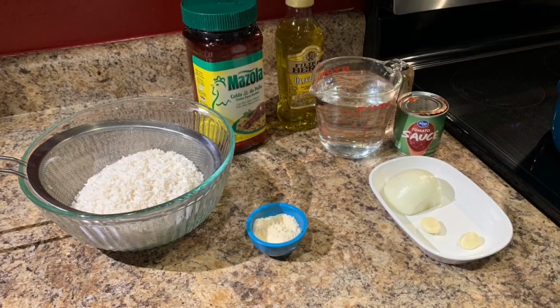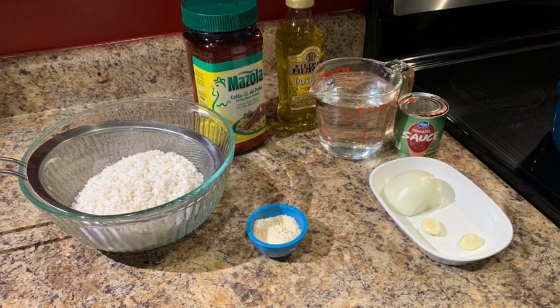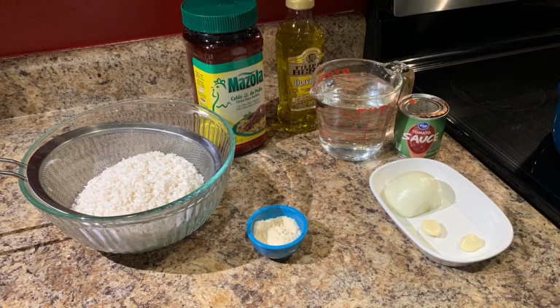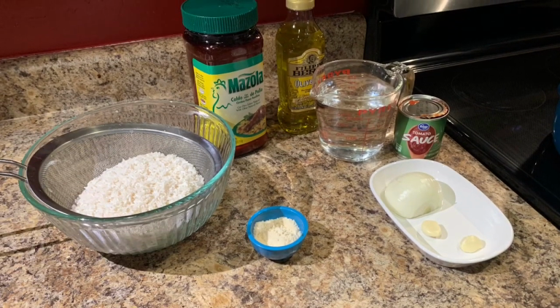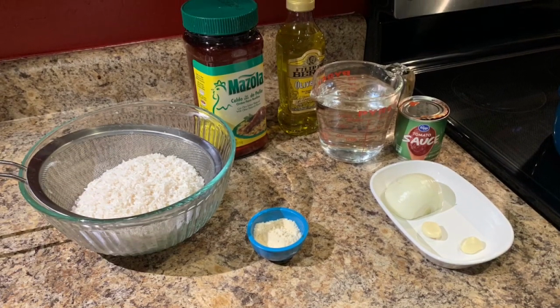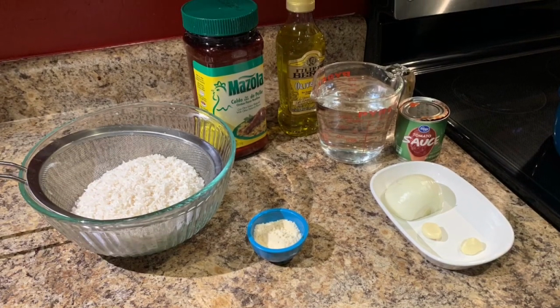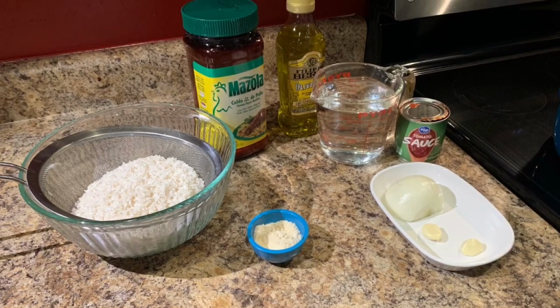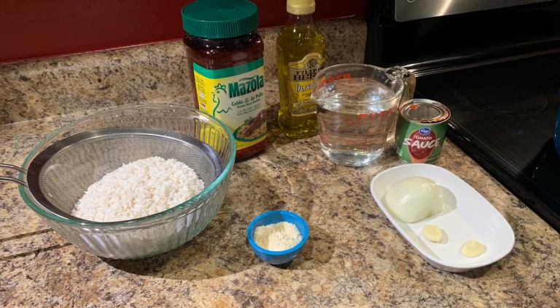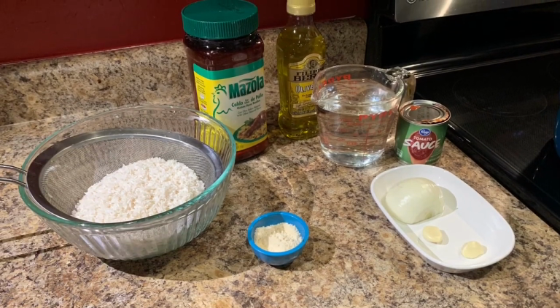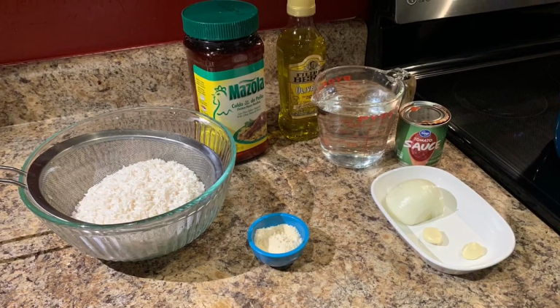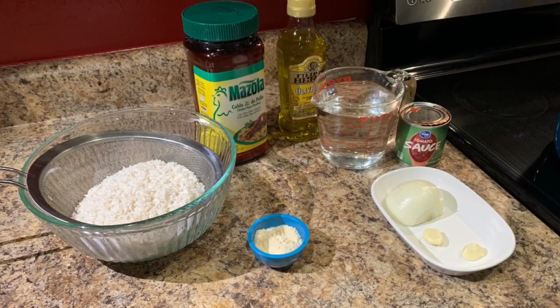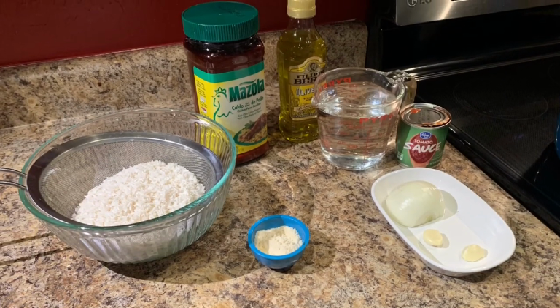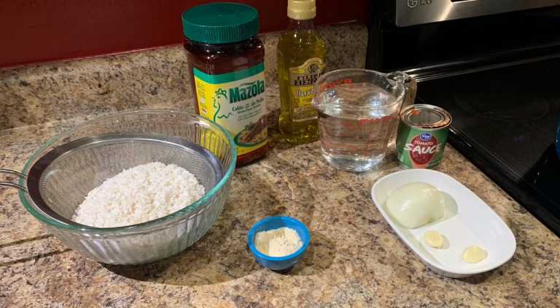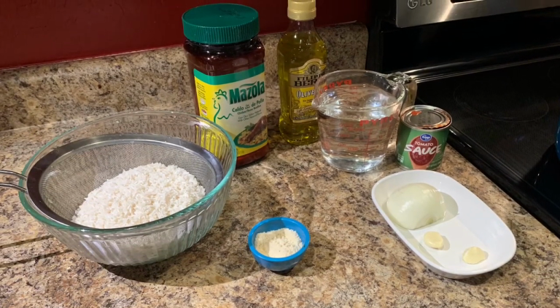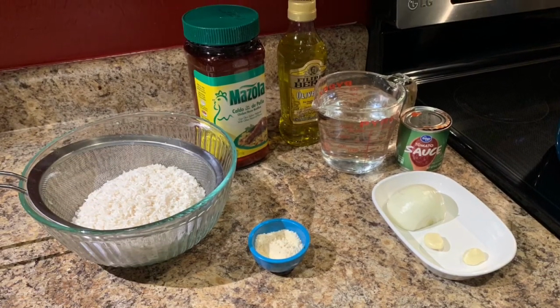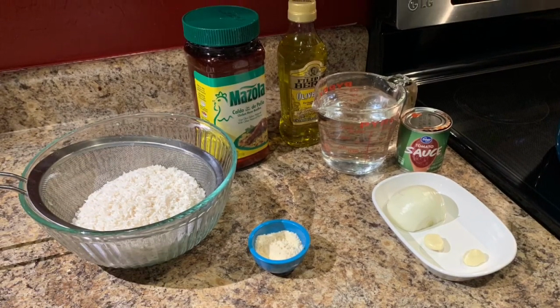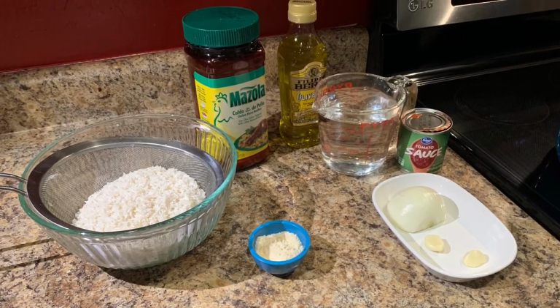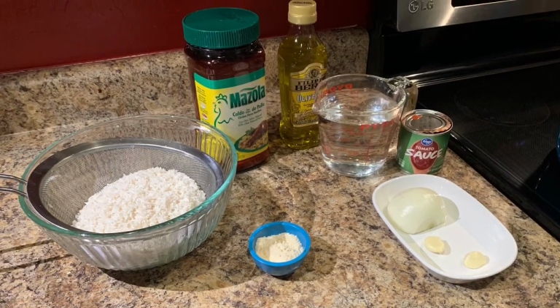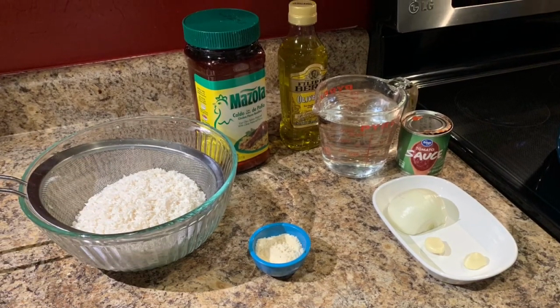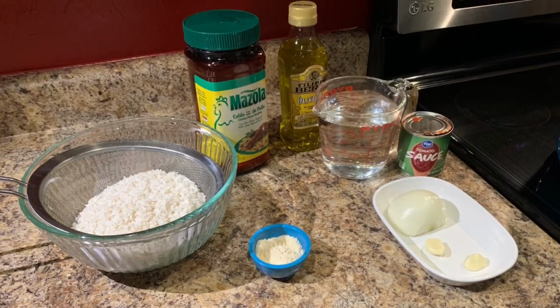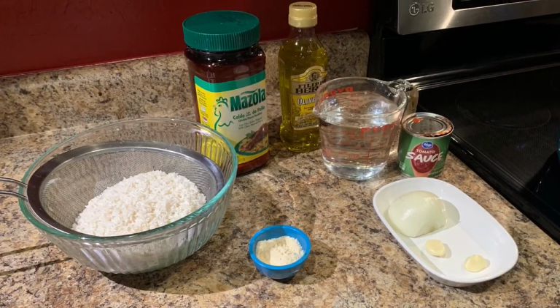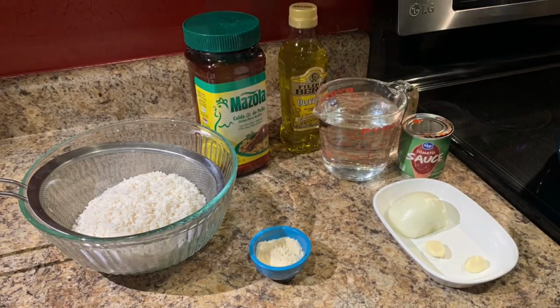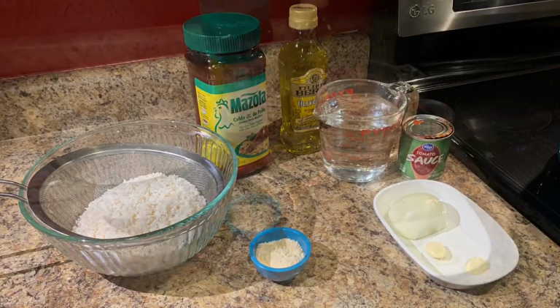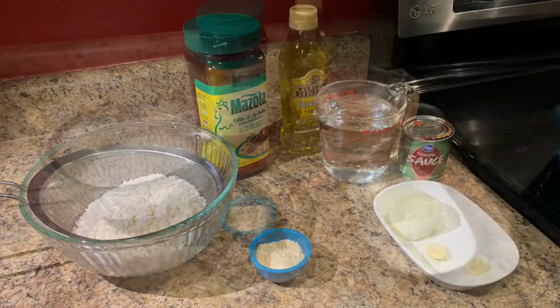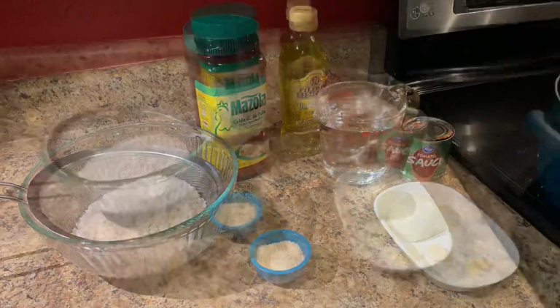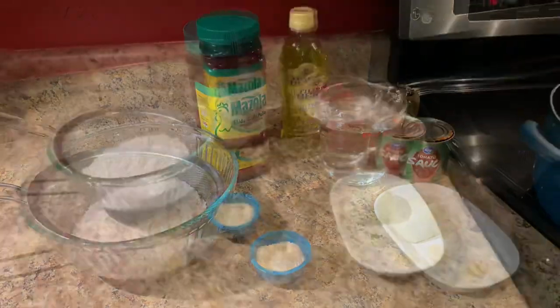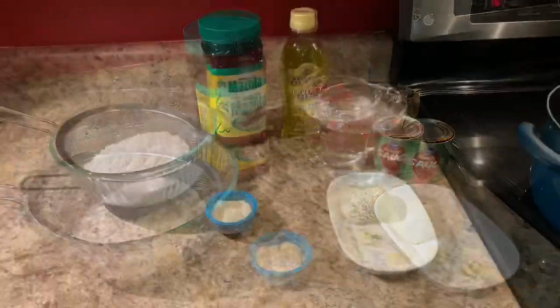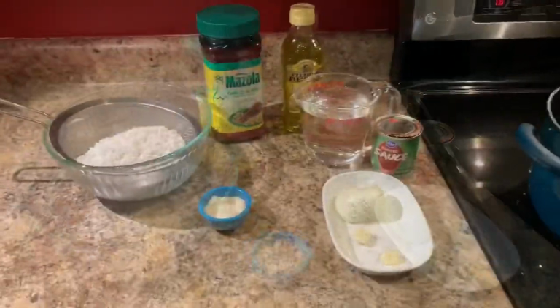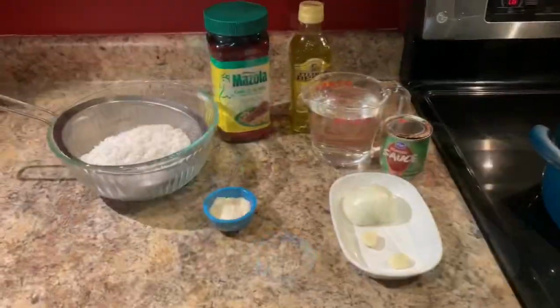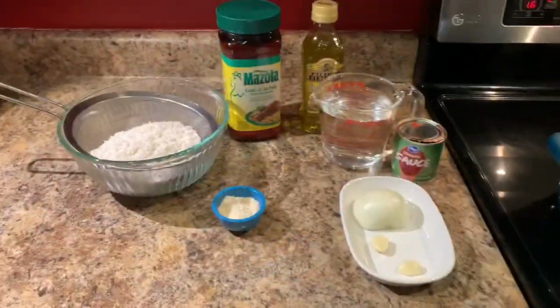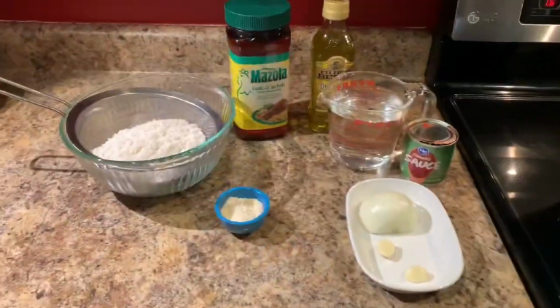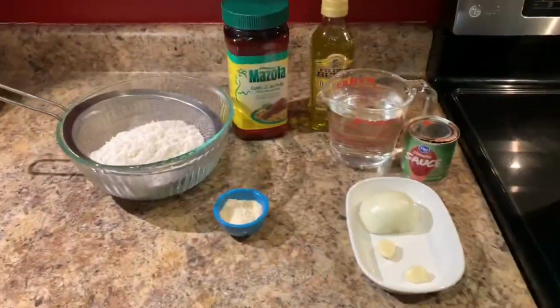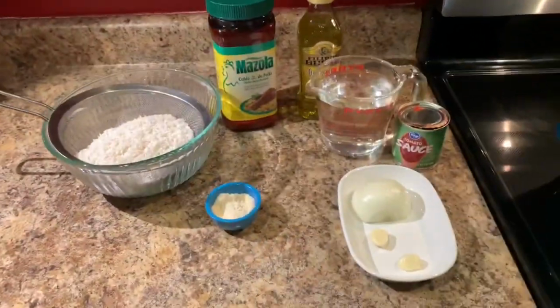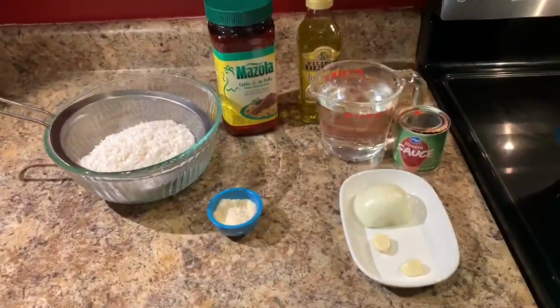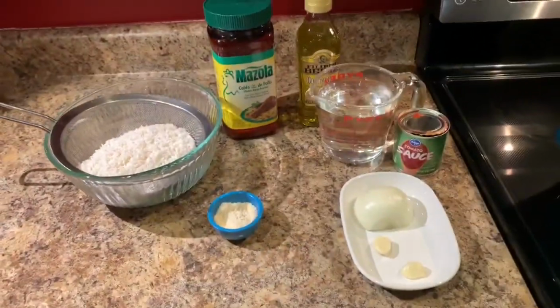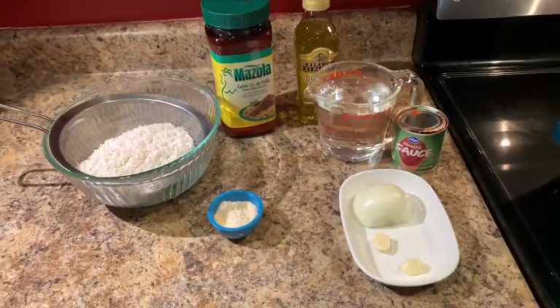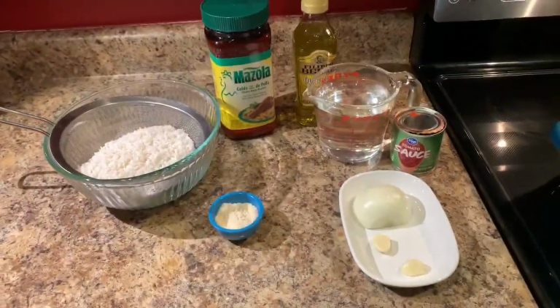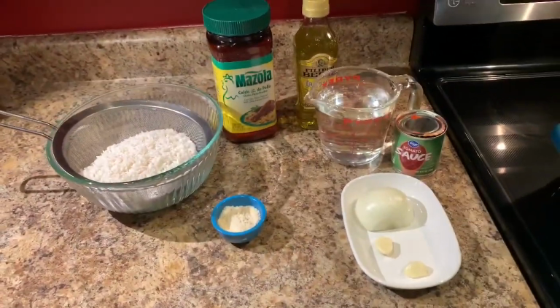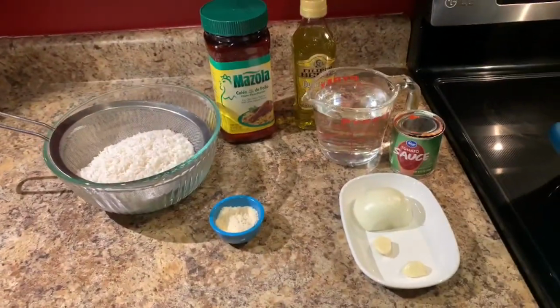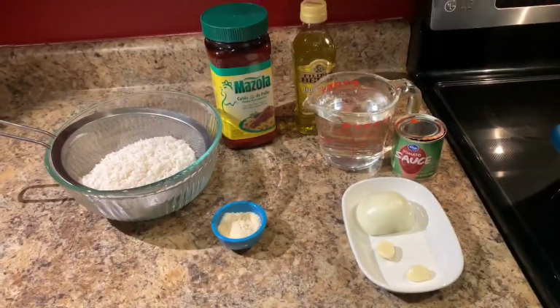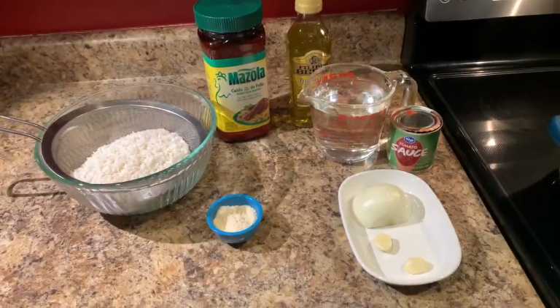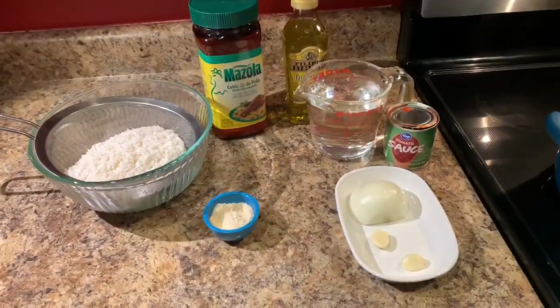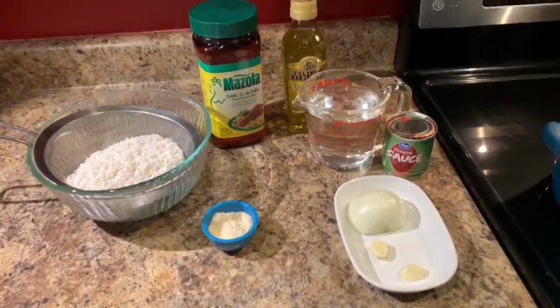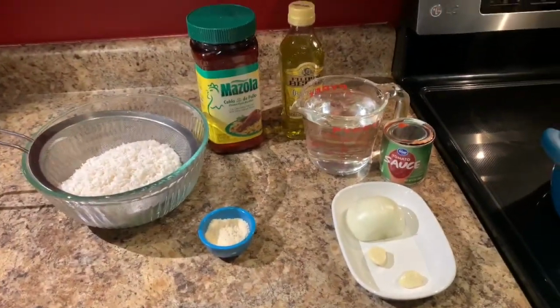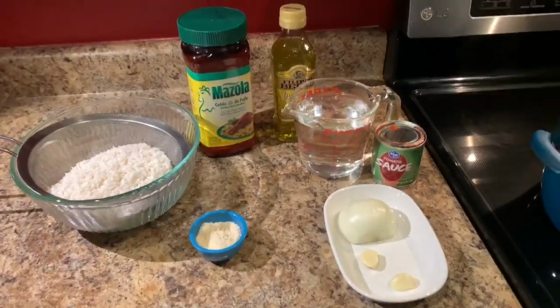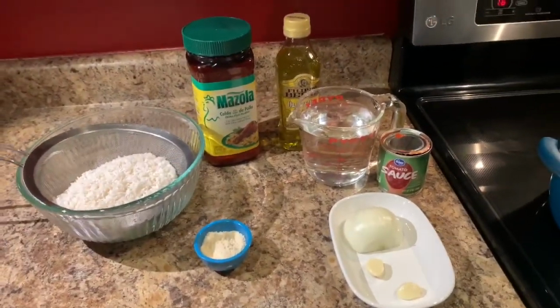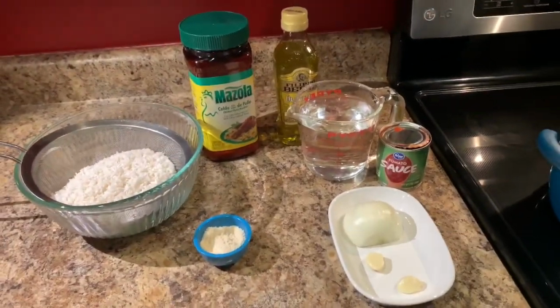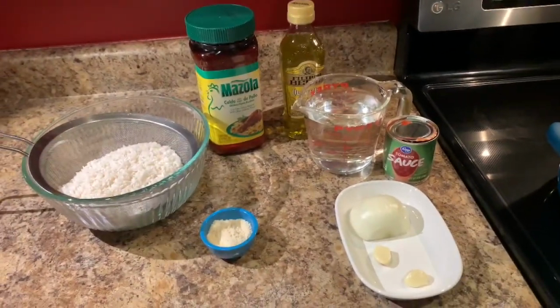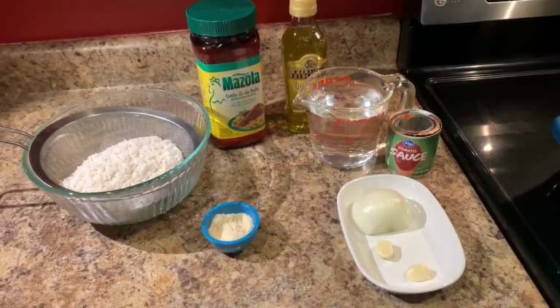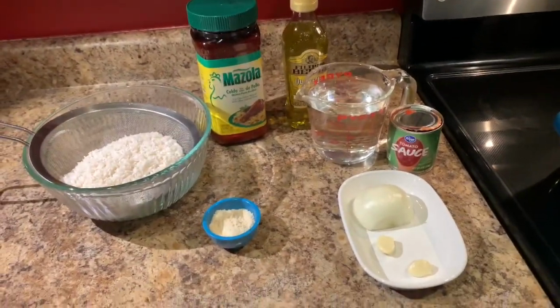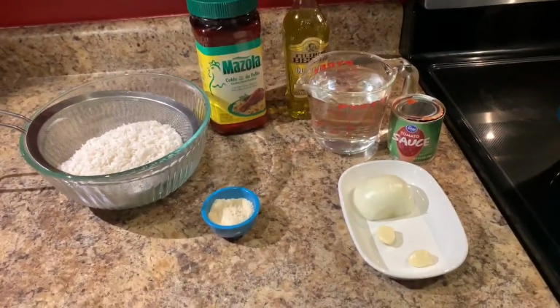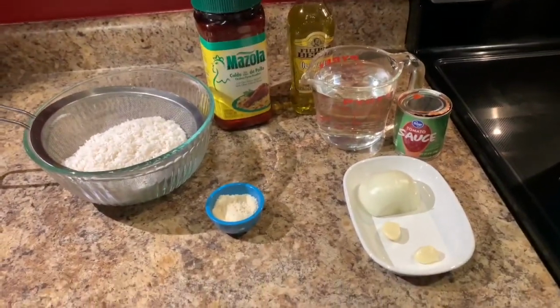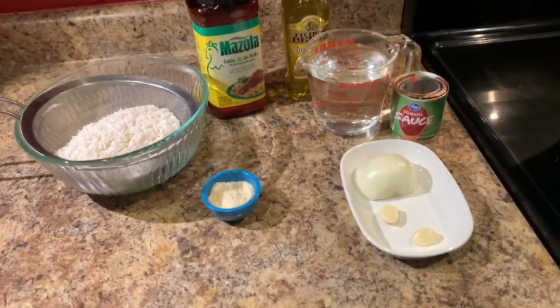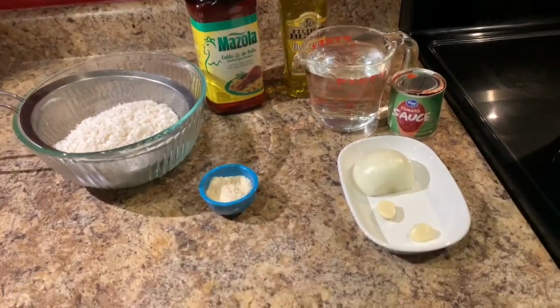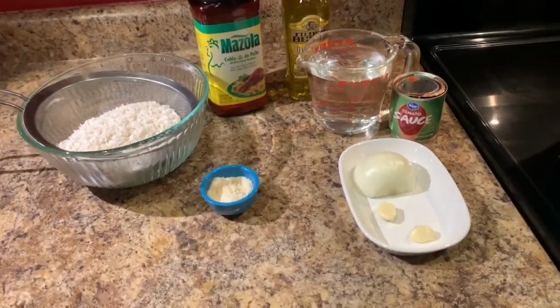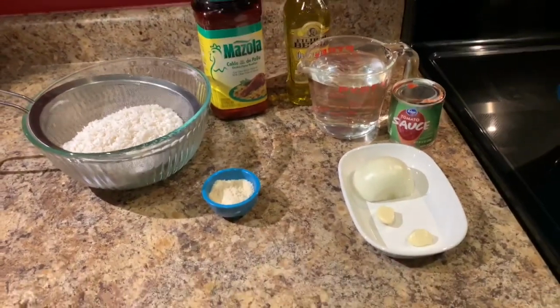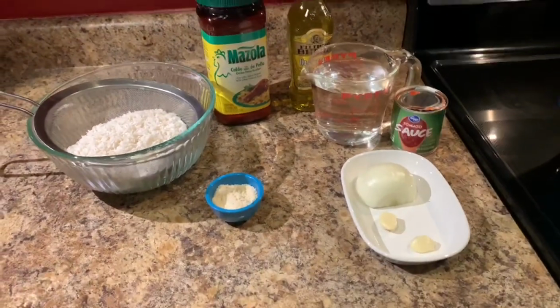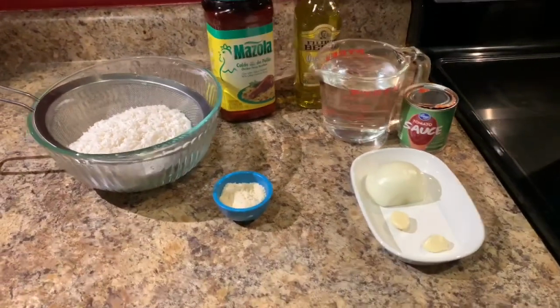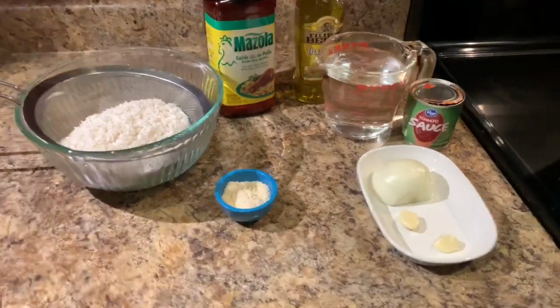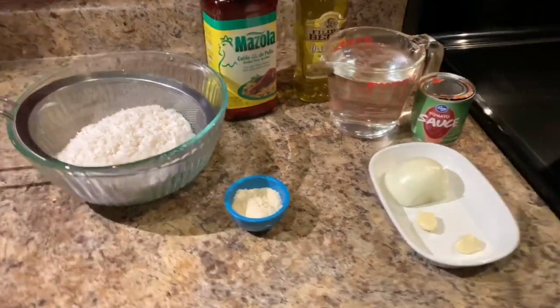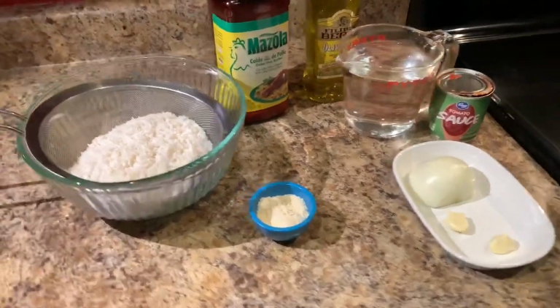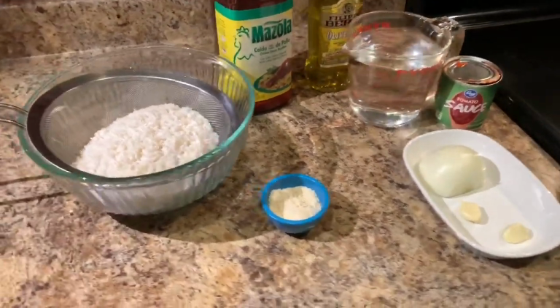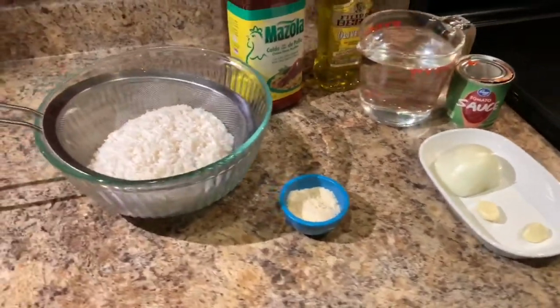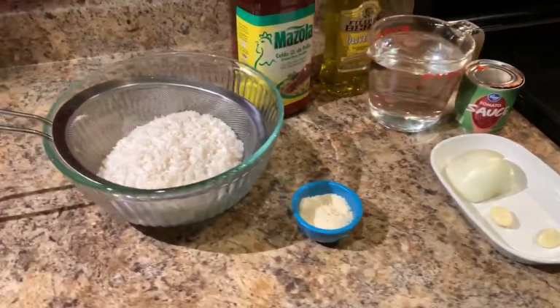Hello everyone and welcome back to my kitchen. Today we're going to be learning the easiest way to make red rice at home.